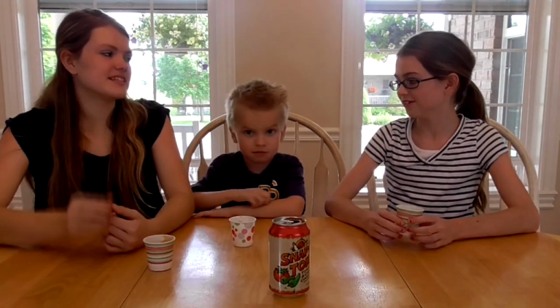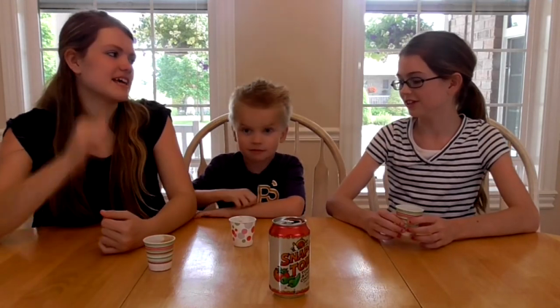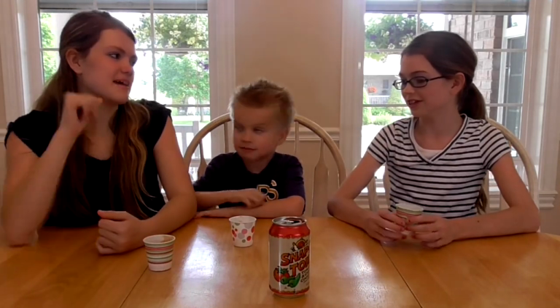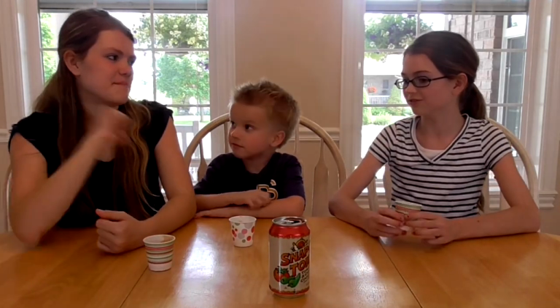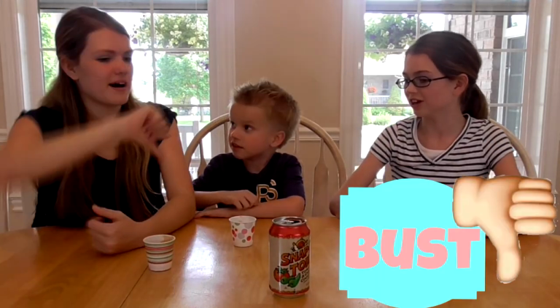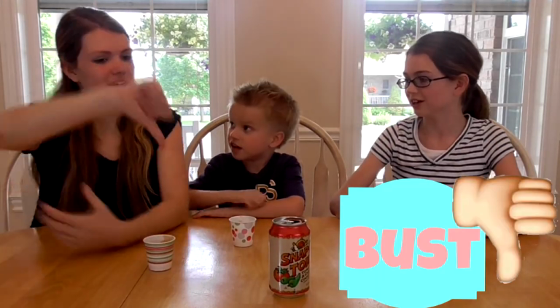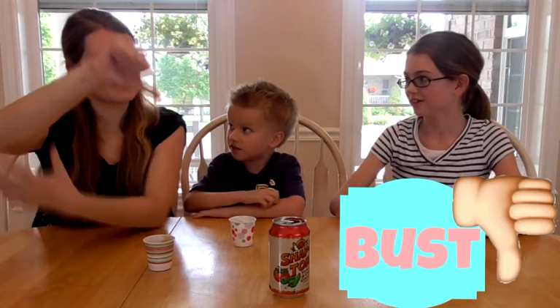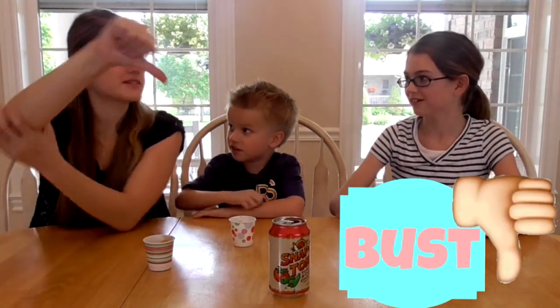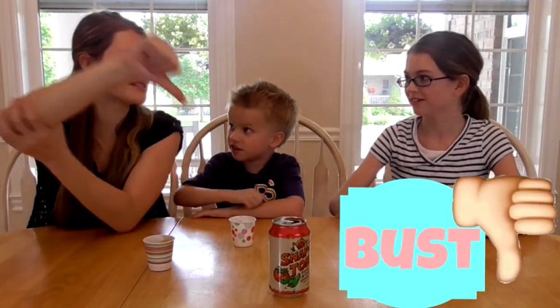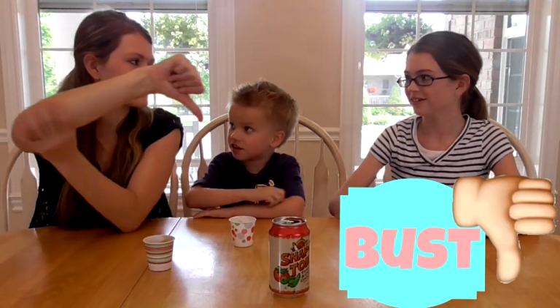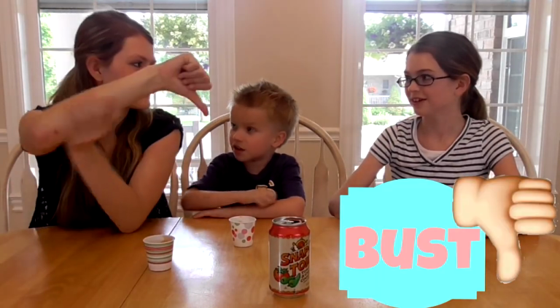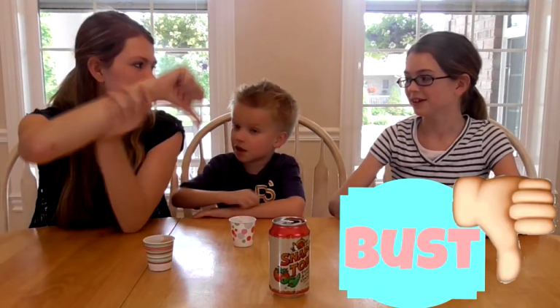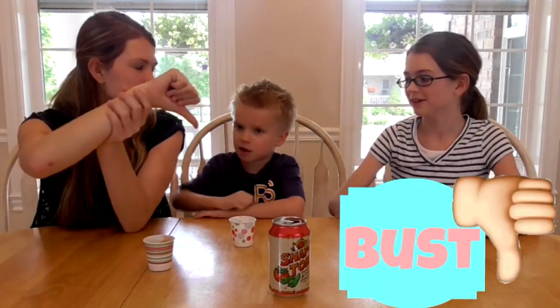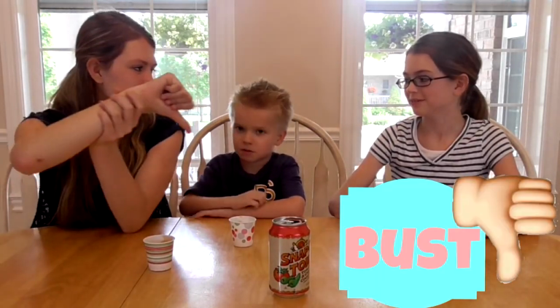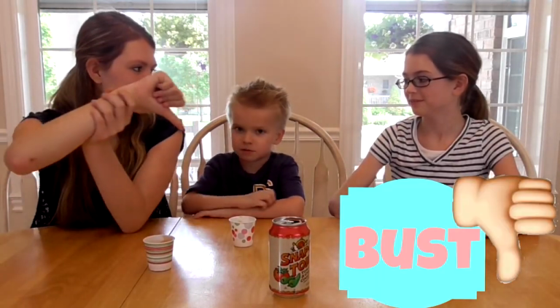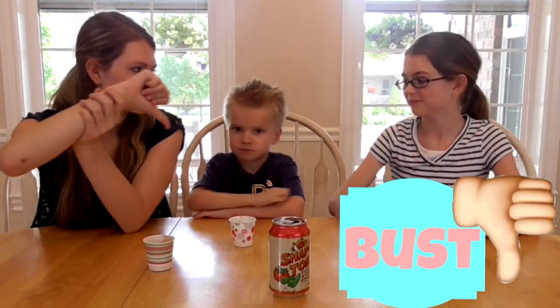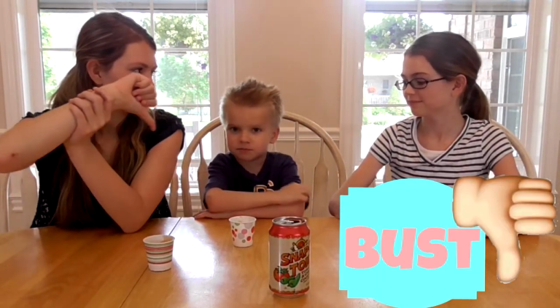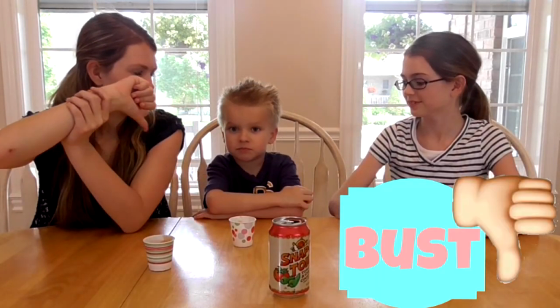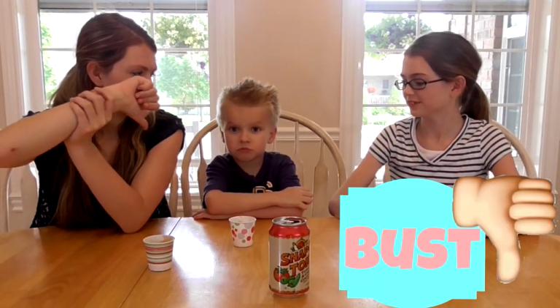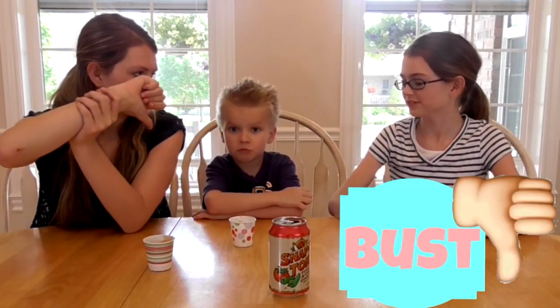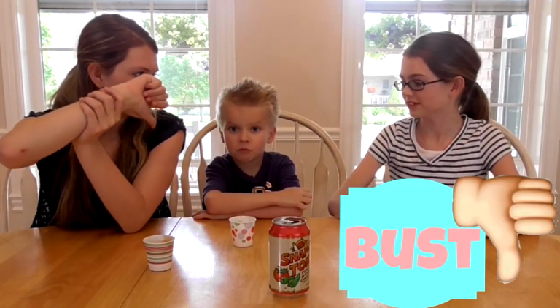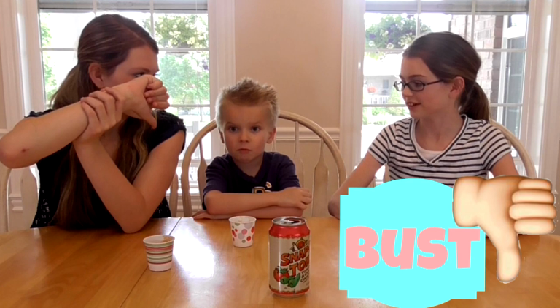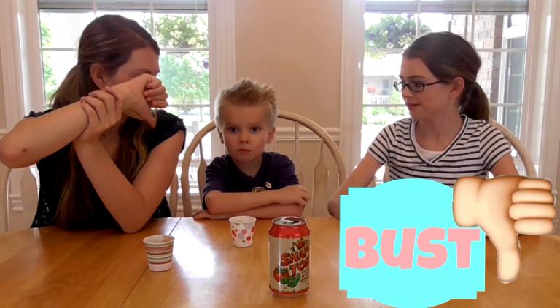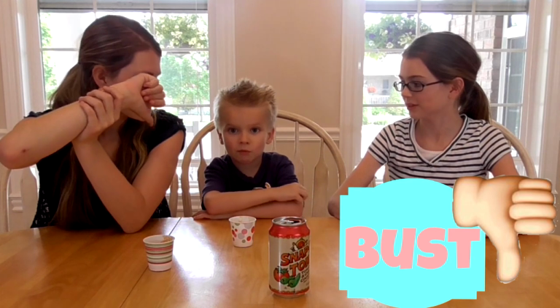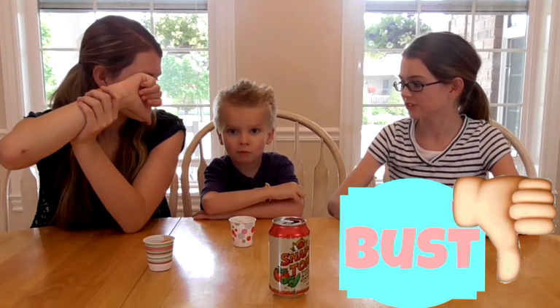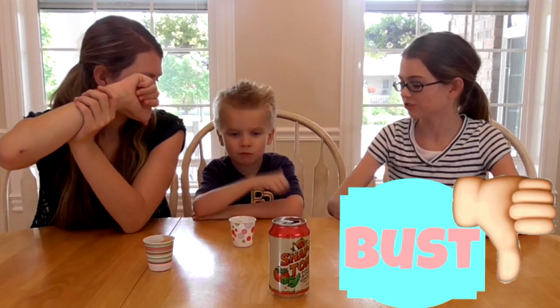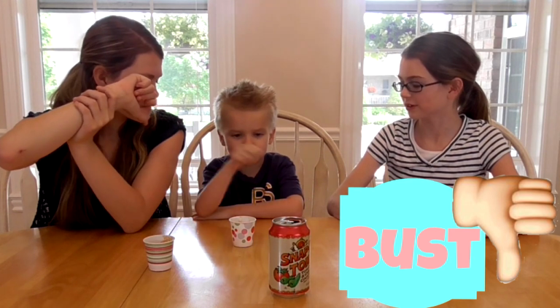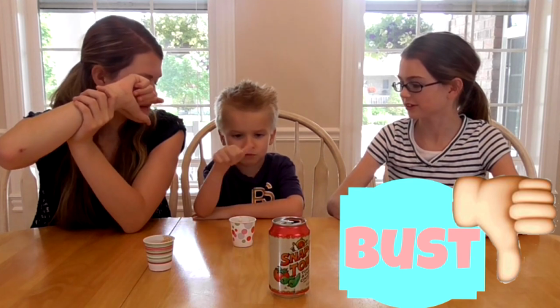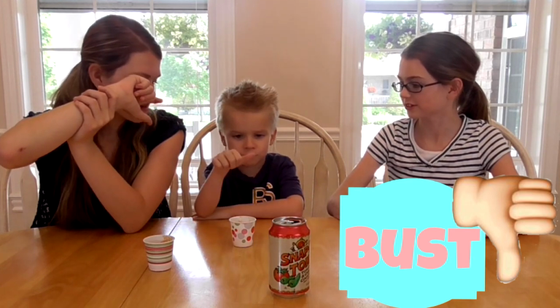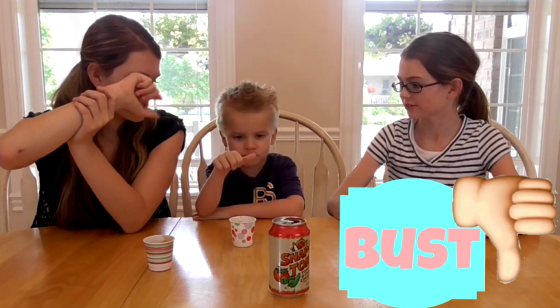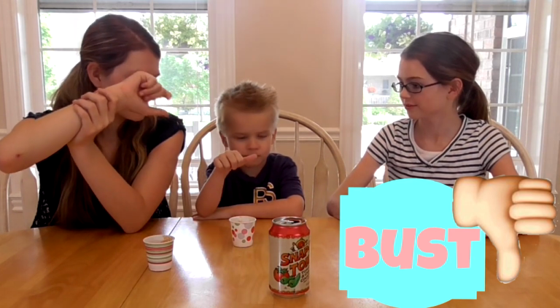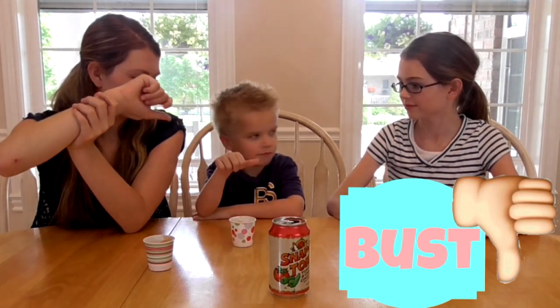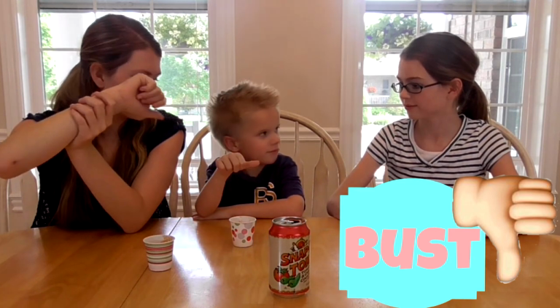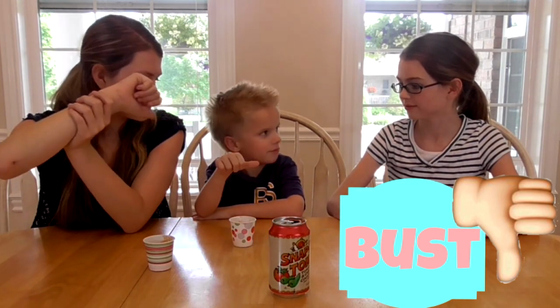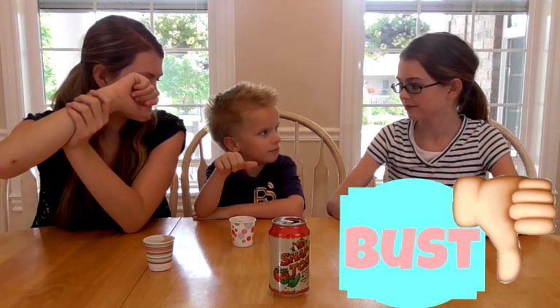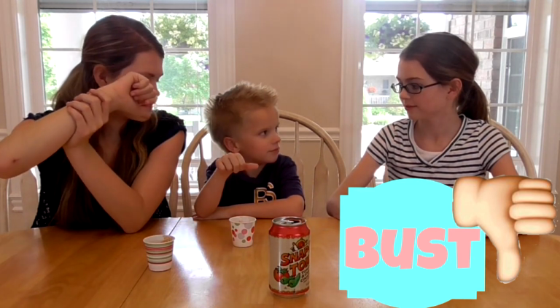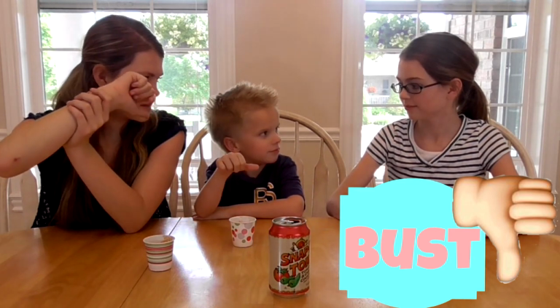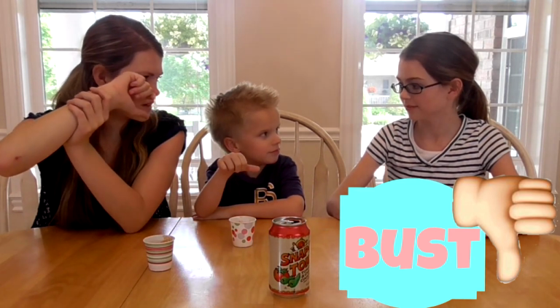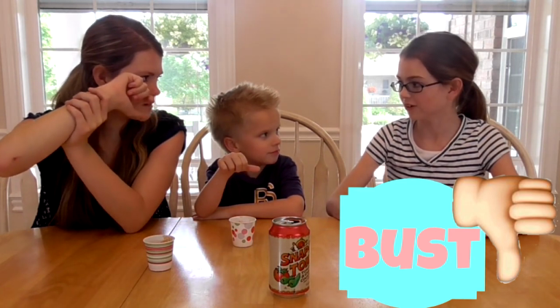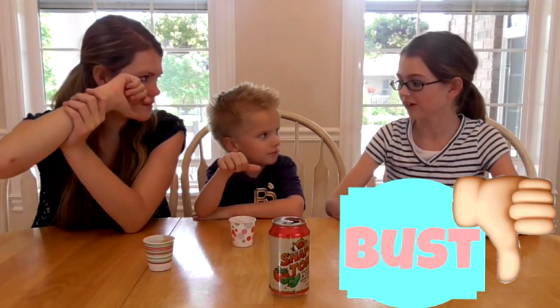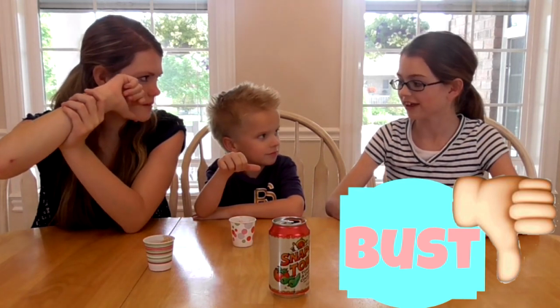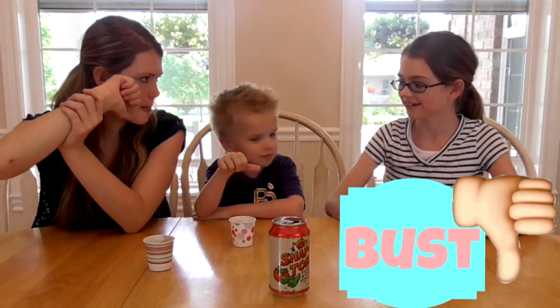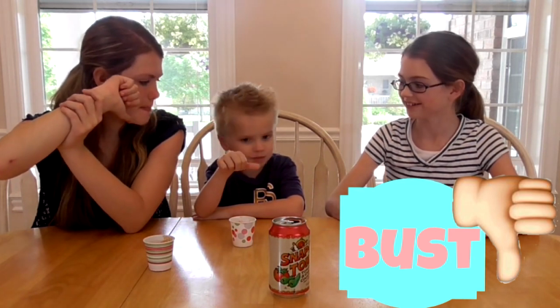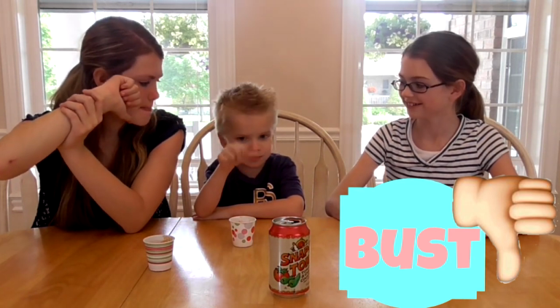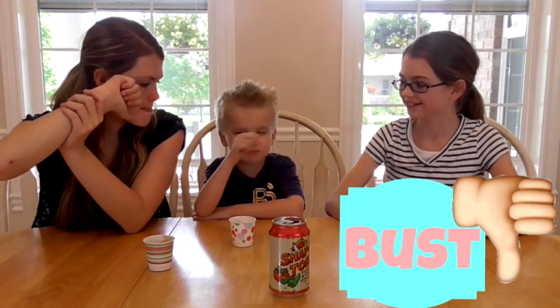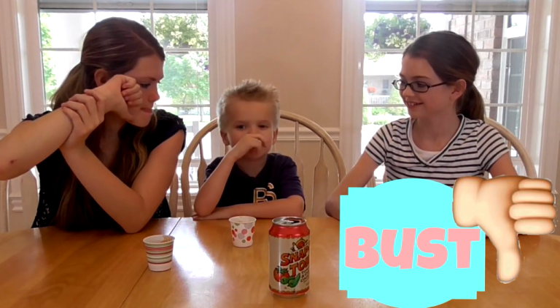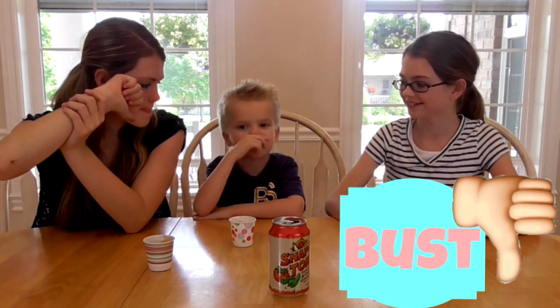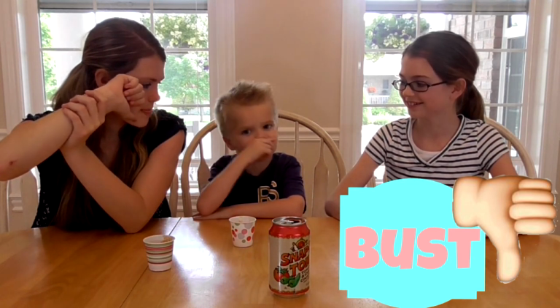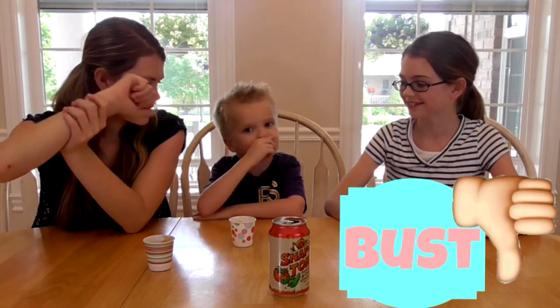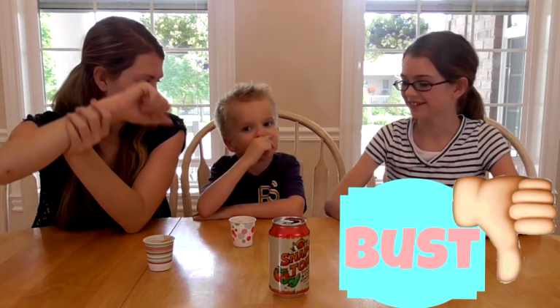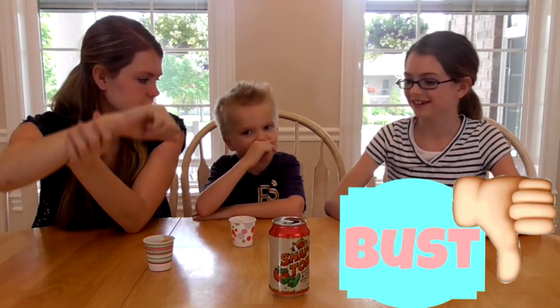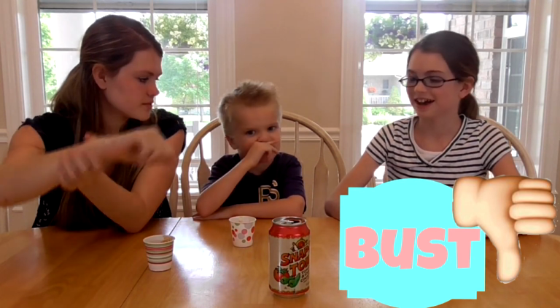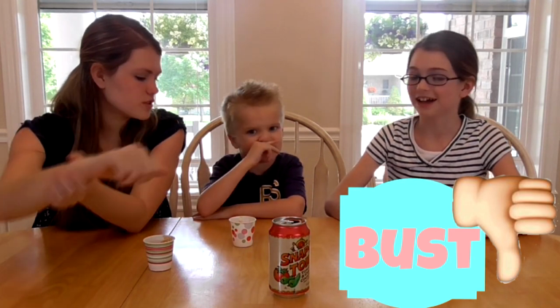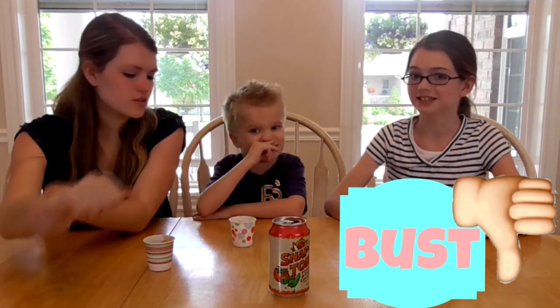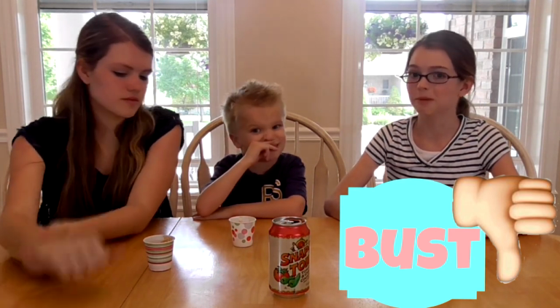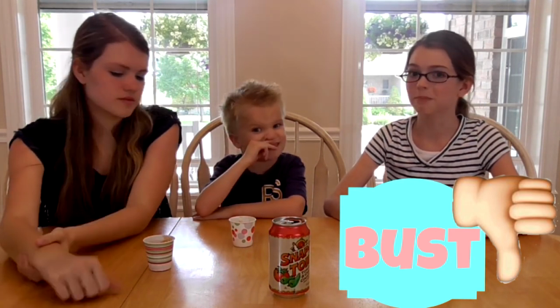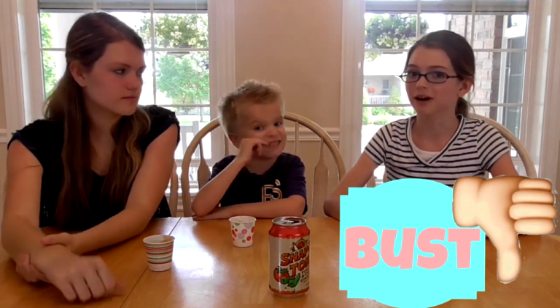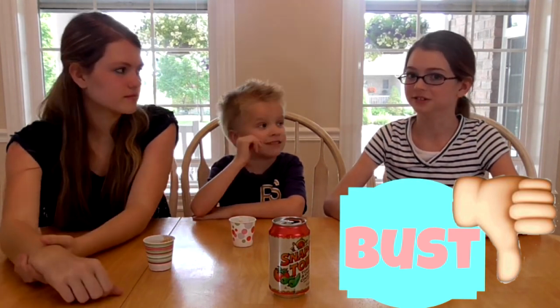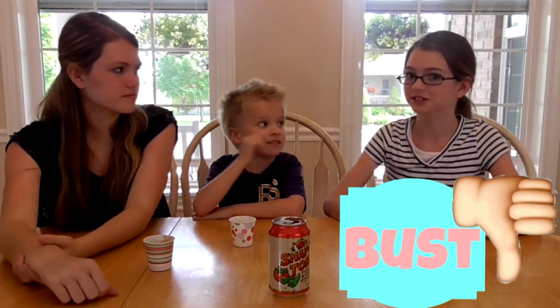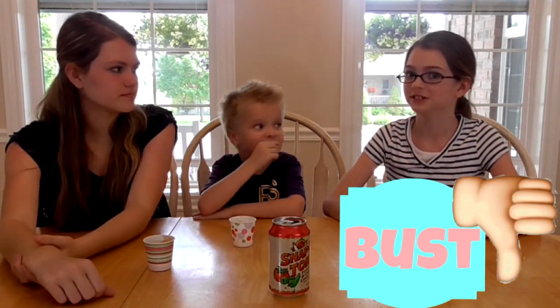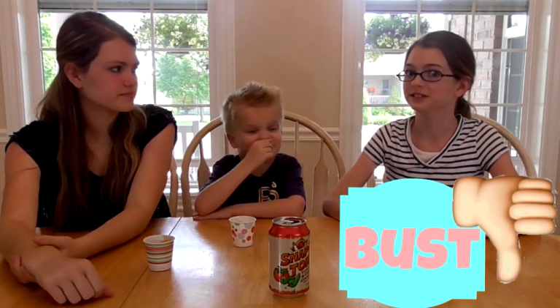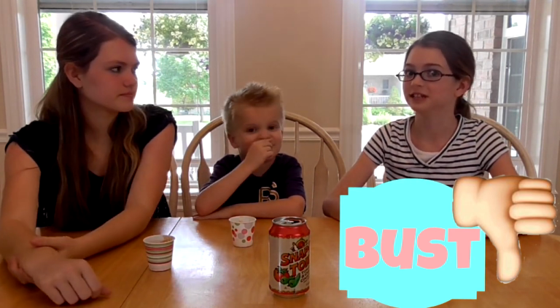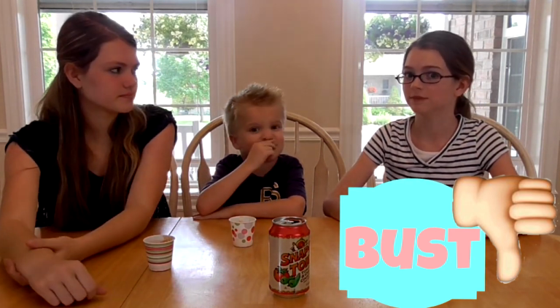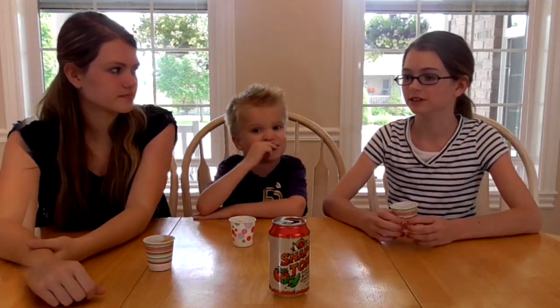I say bust. What do you say, Ty? Must or bust? I say bust. Definitely.